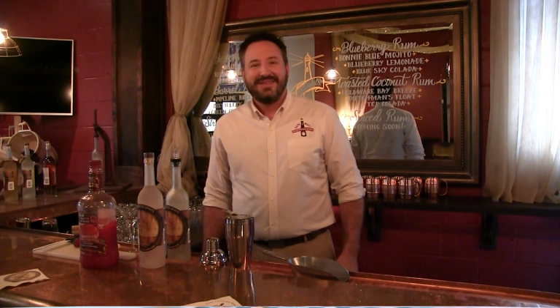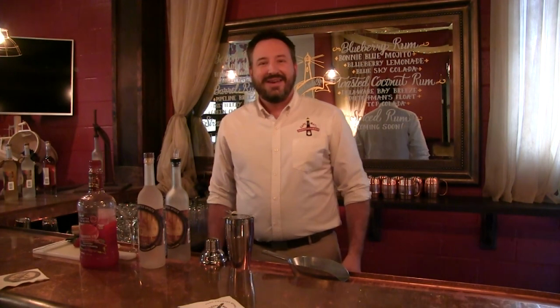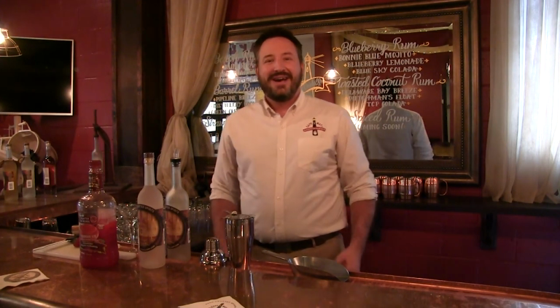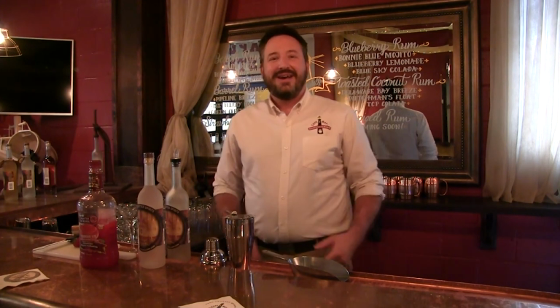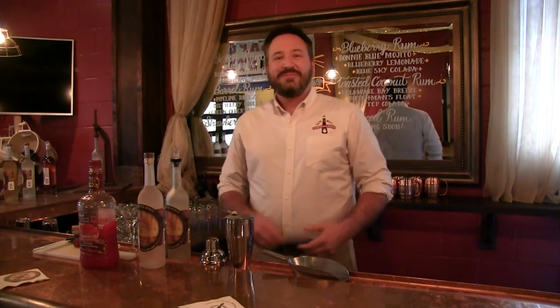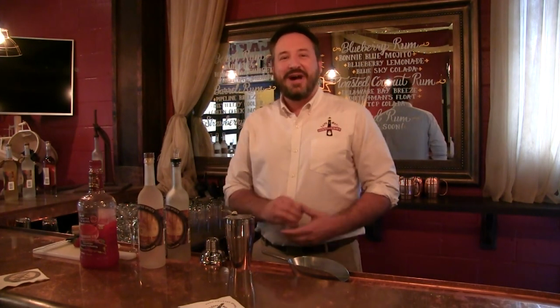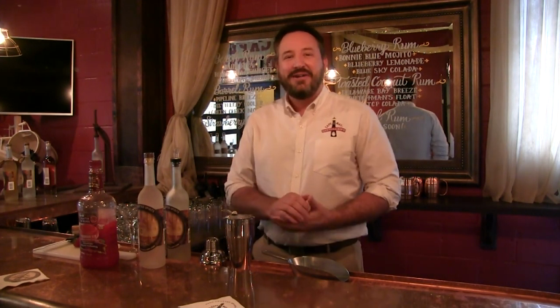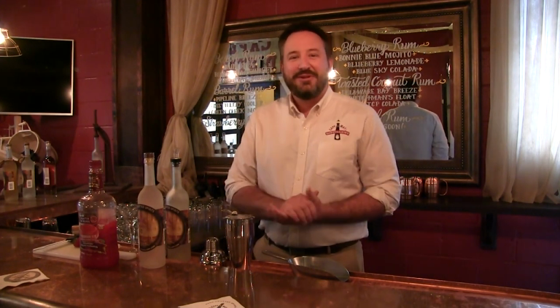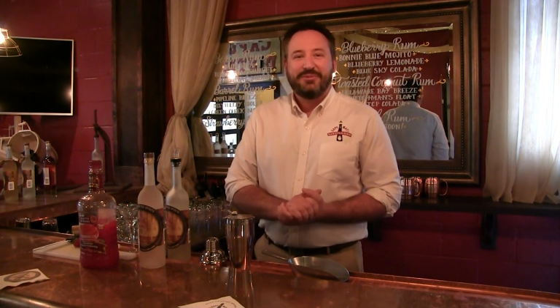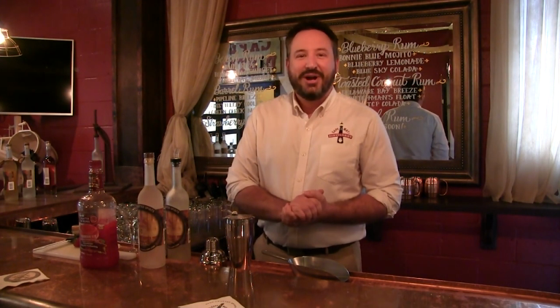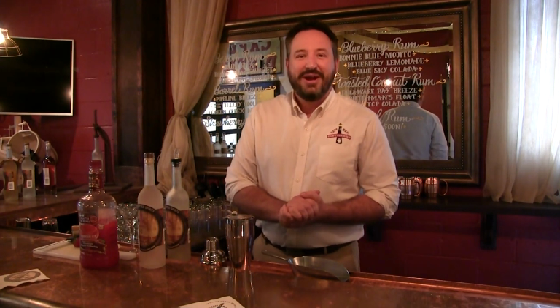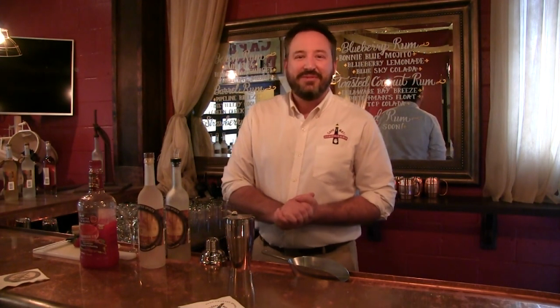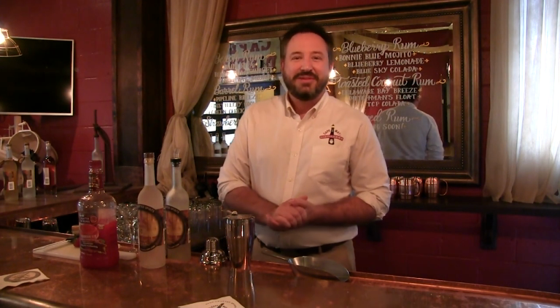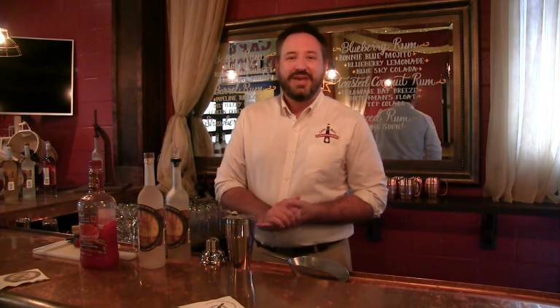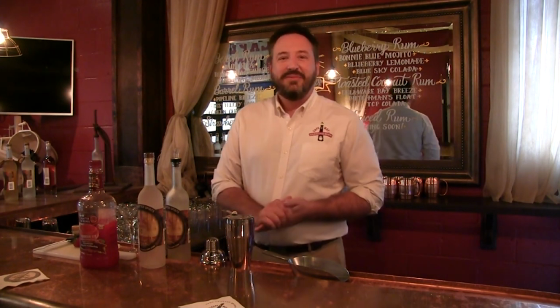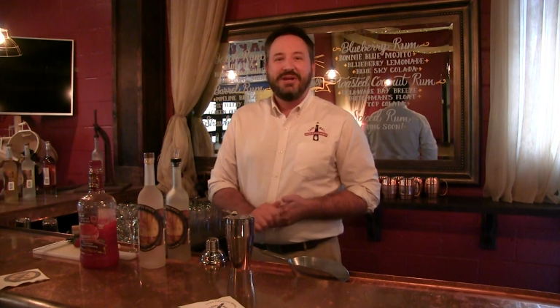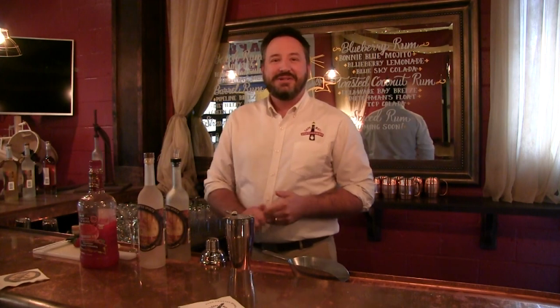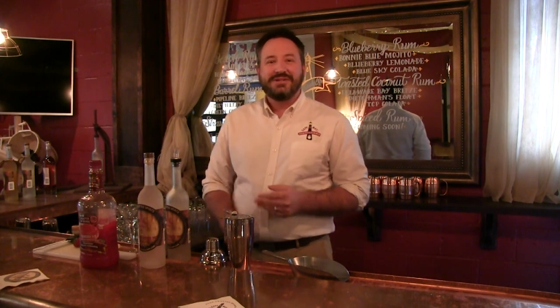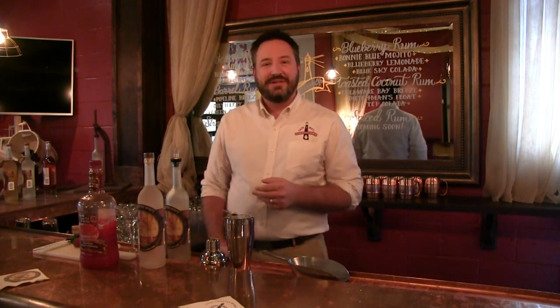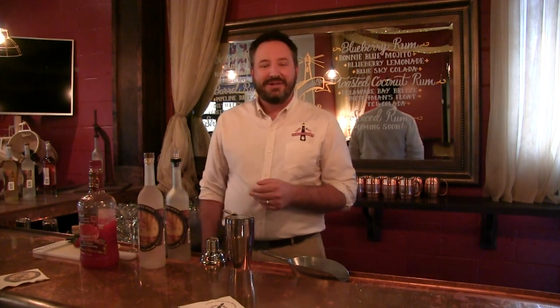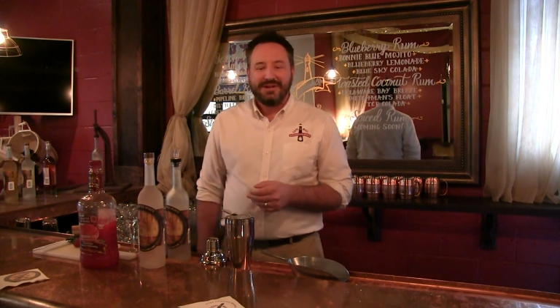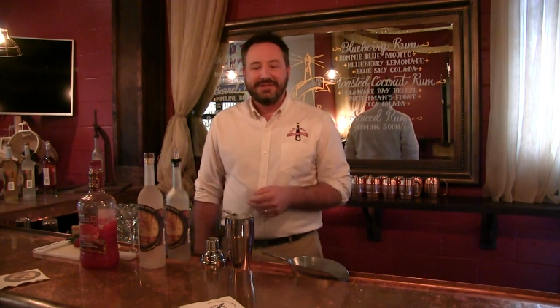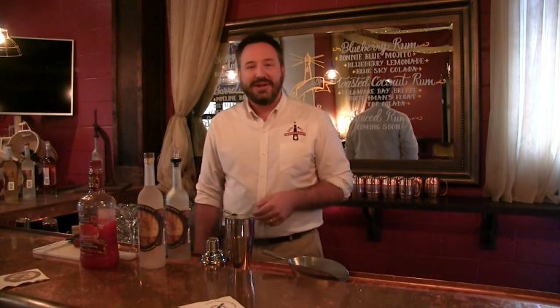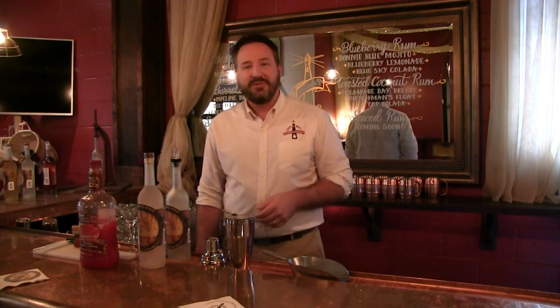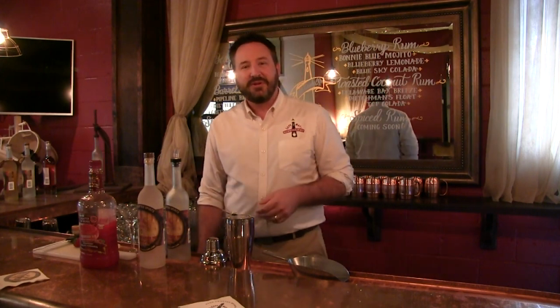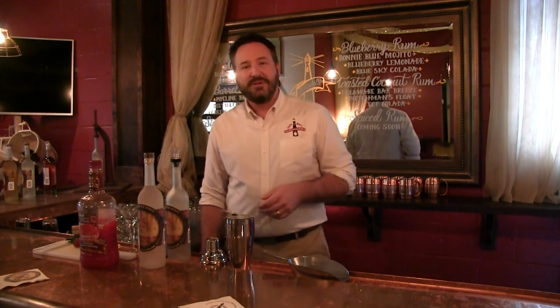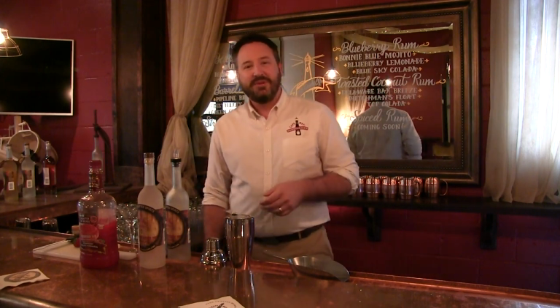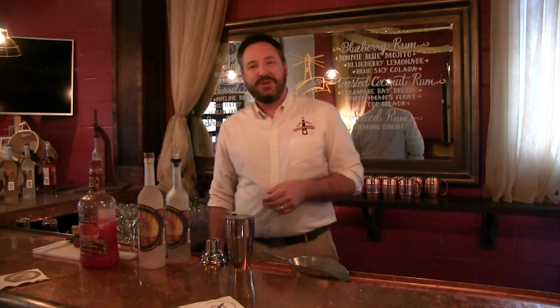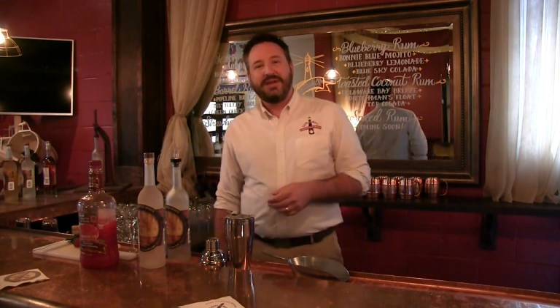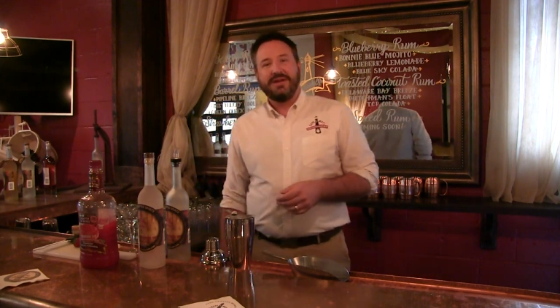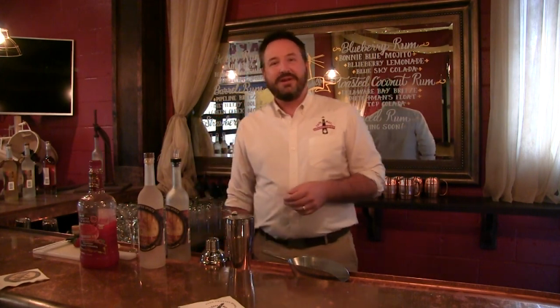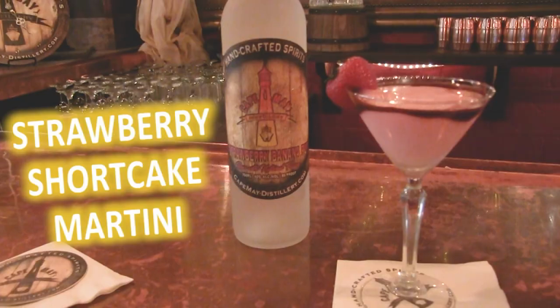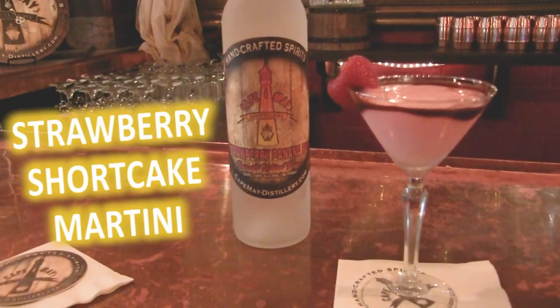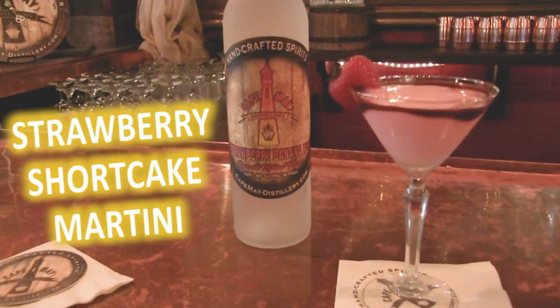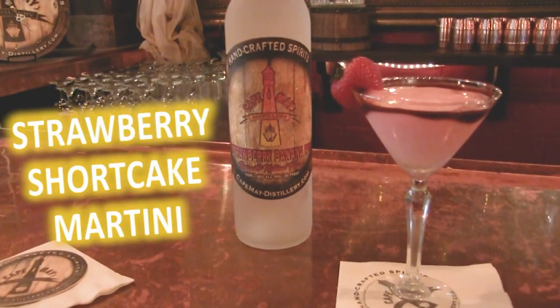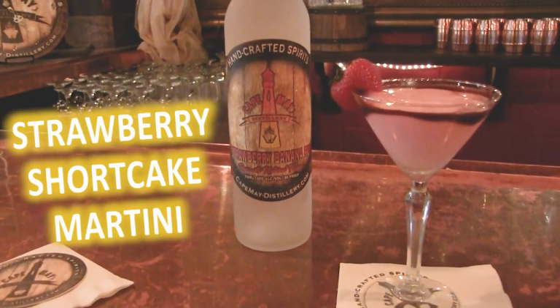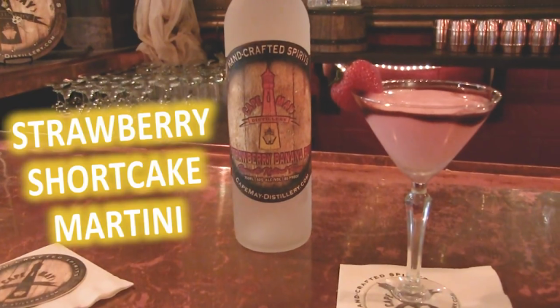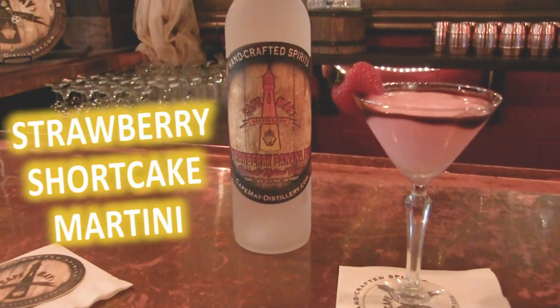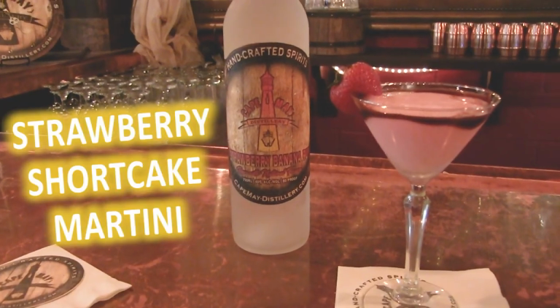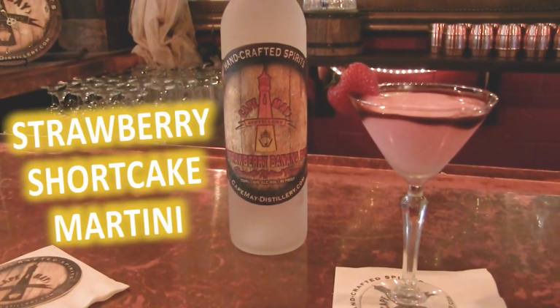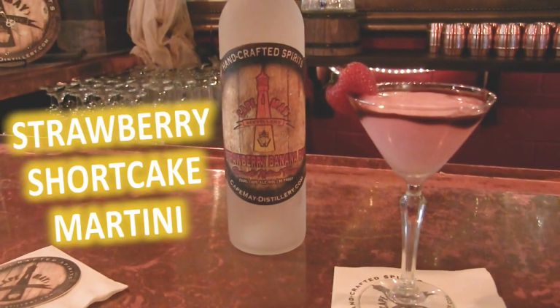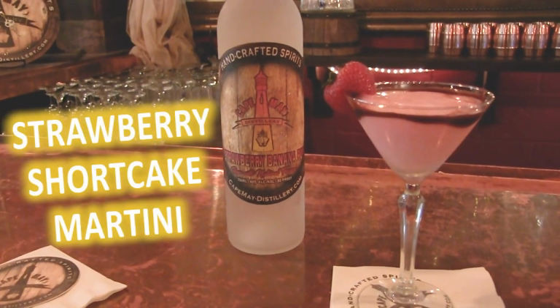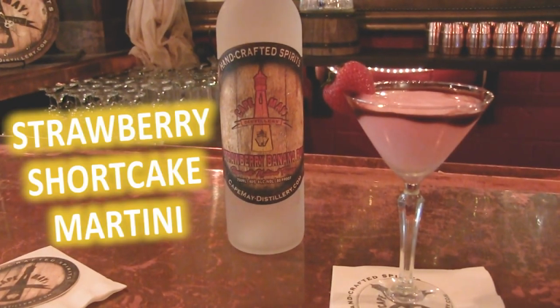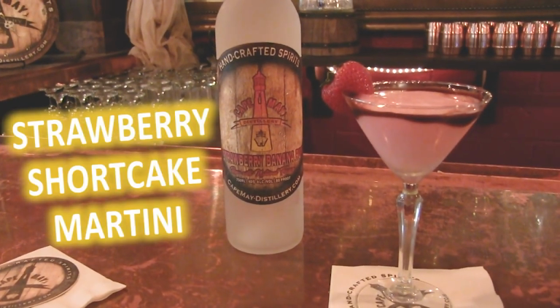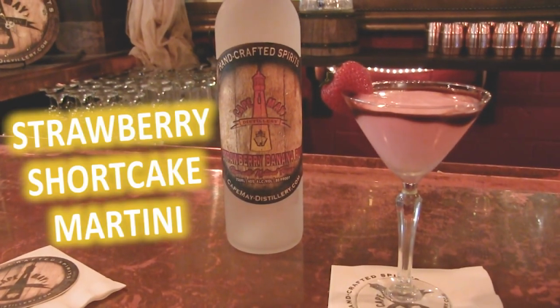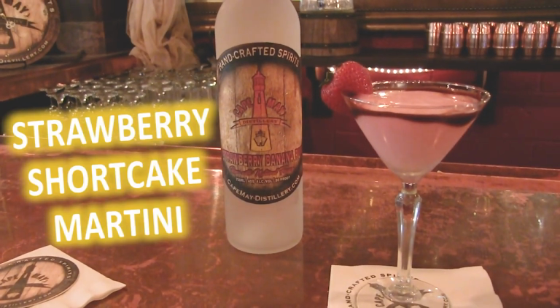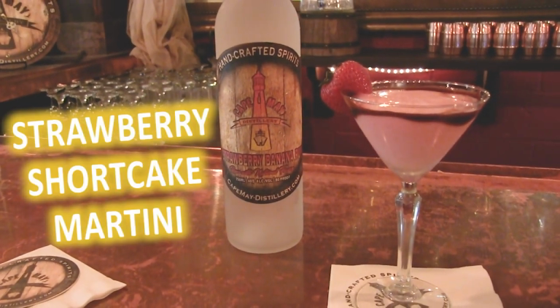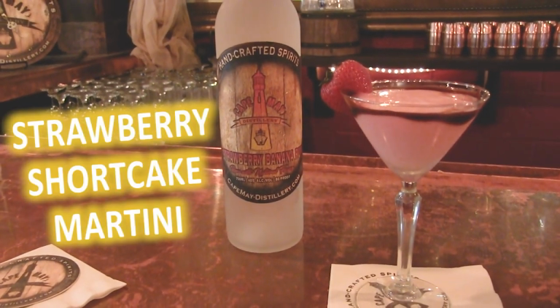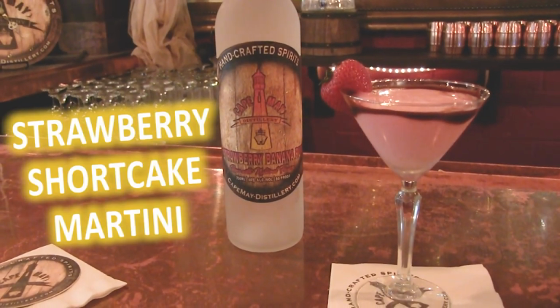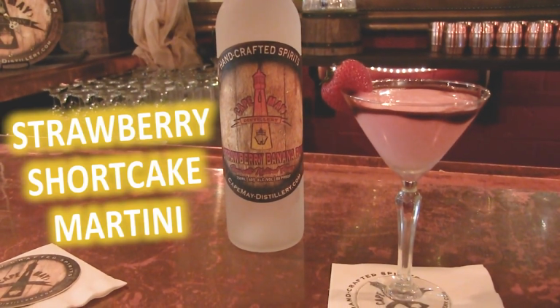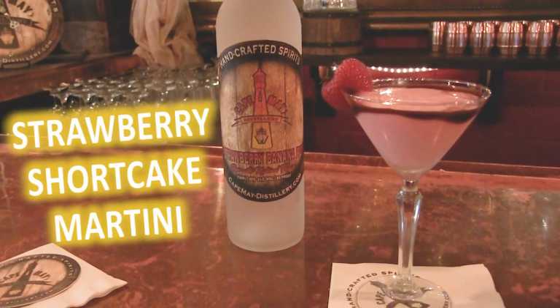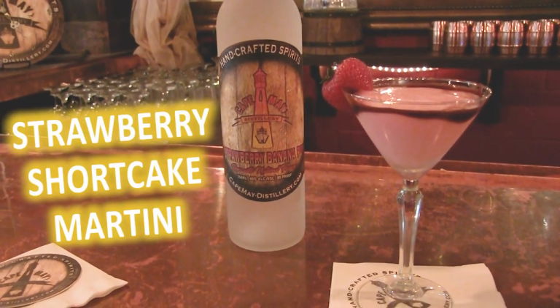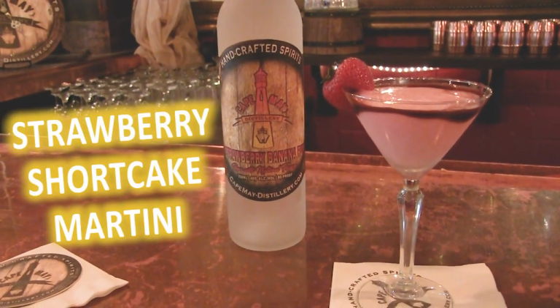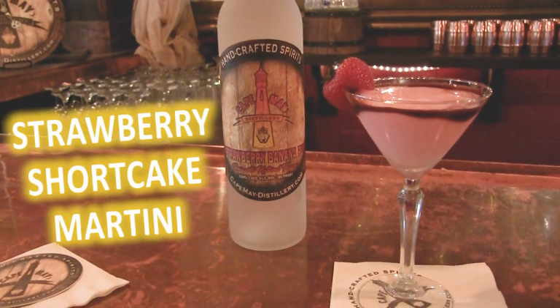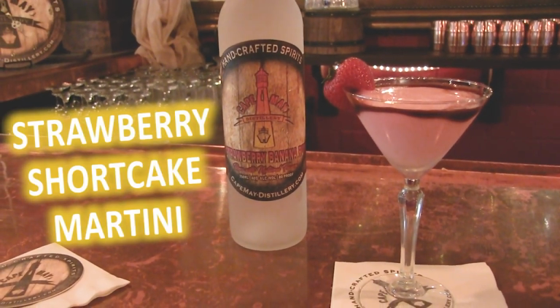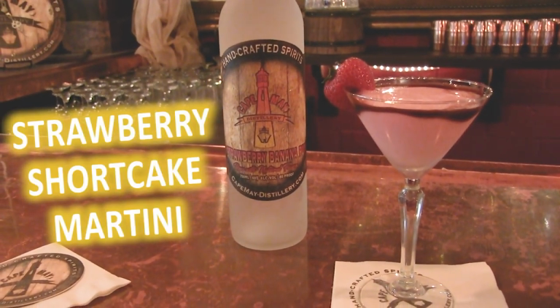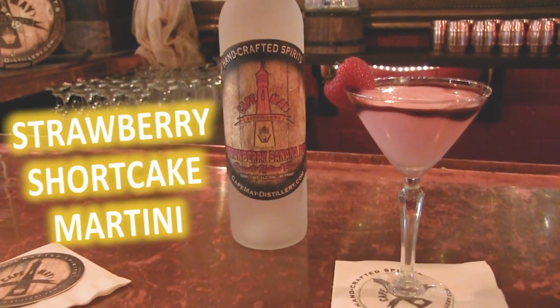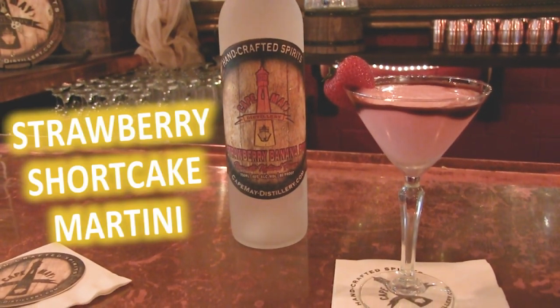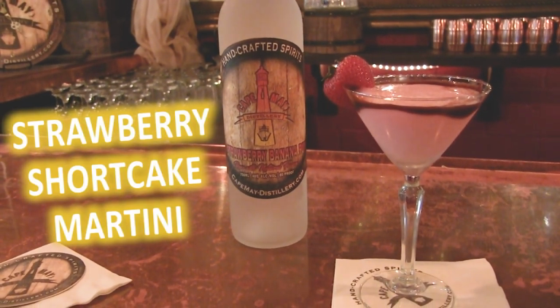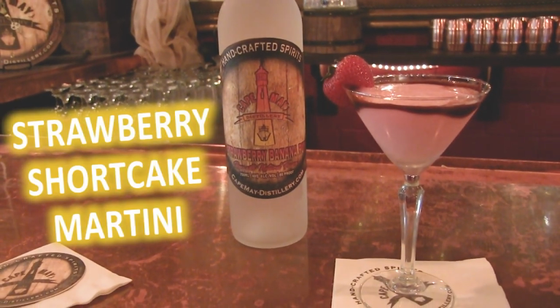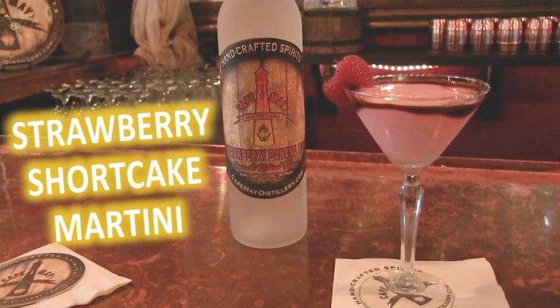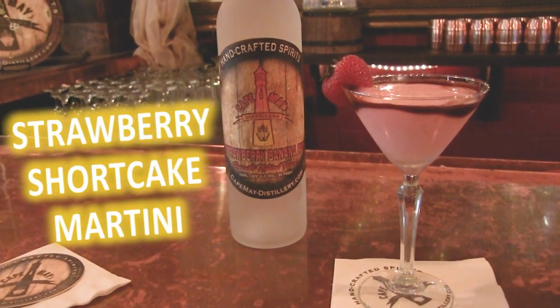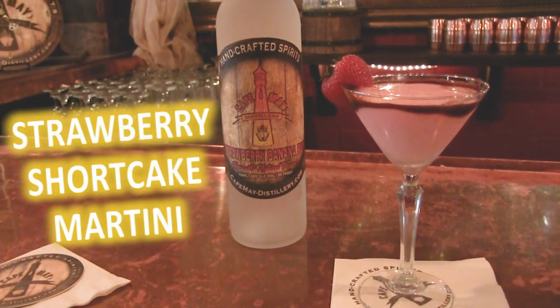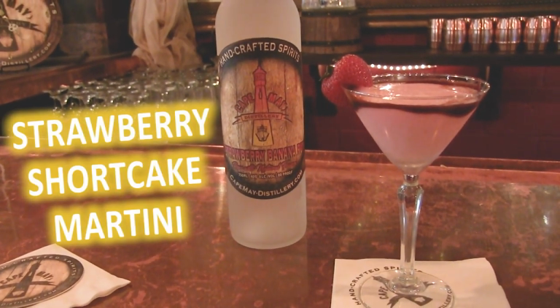Hi, I'm Collin O'Brien with Capemade Distillery and today we're going to be making our strawberry shortcake martini using our strawberry banana rum.